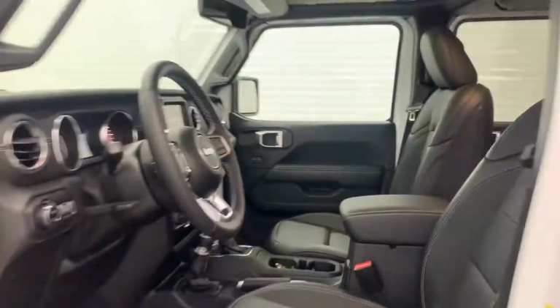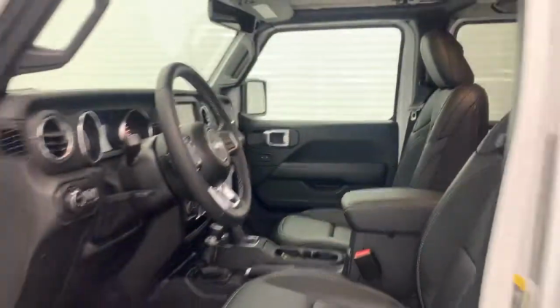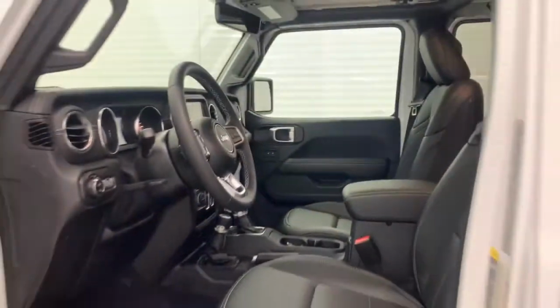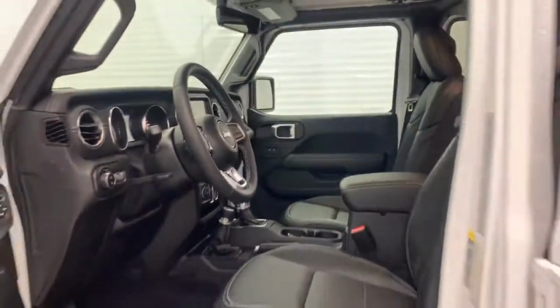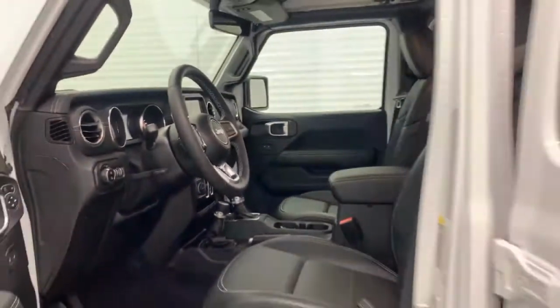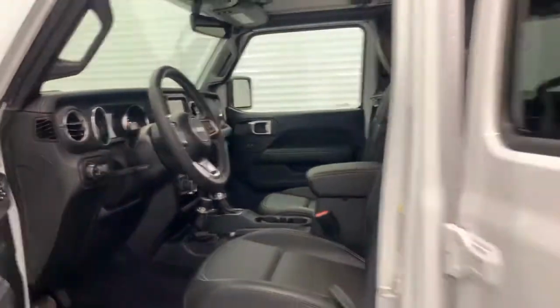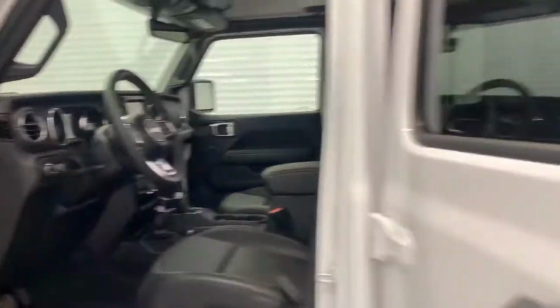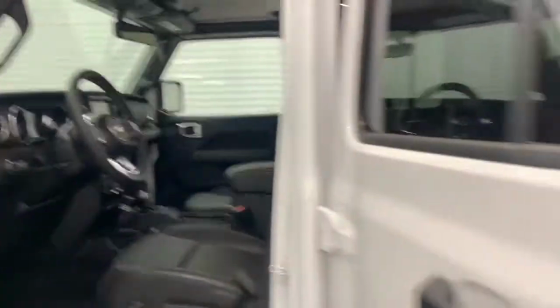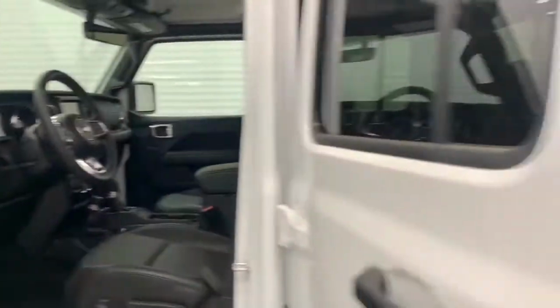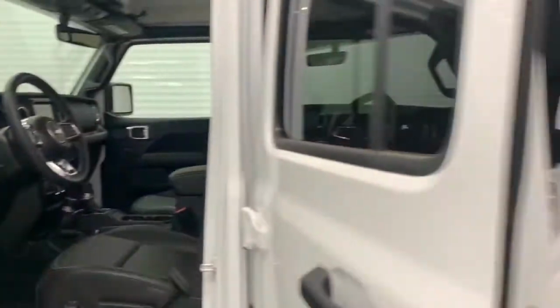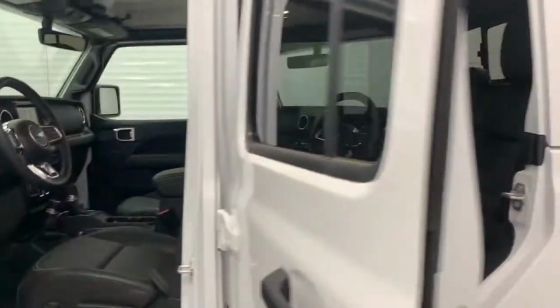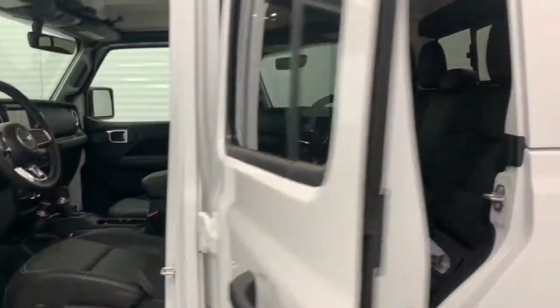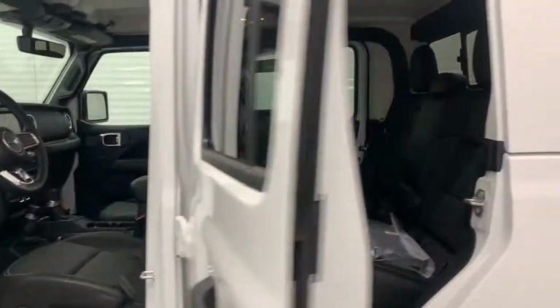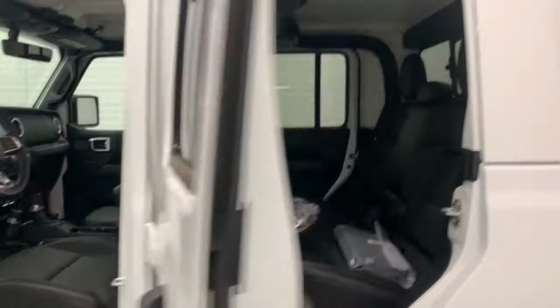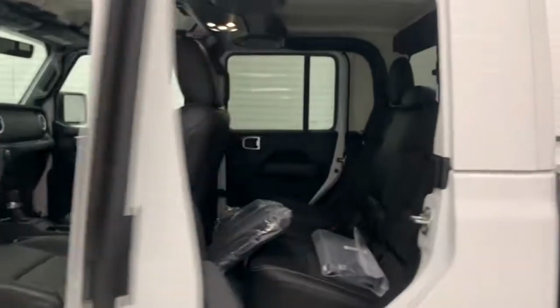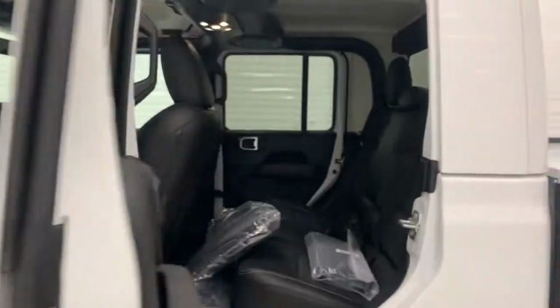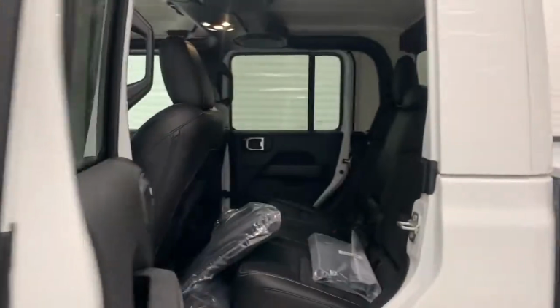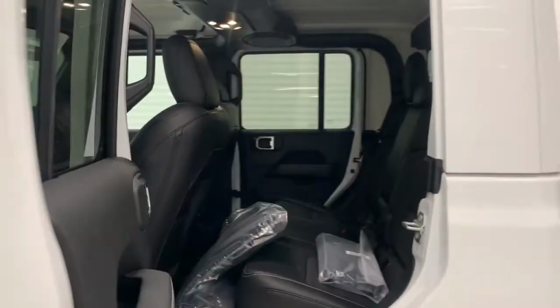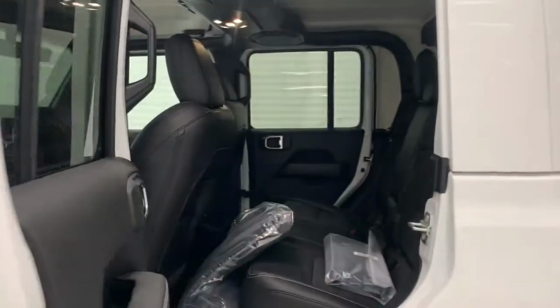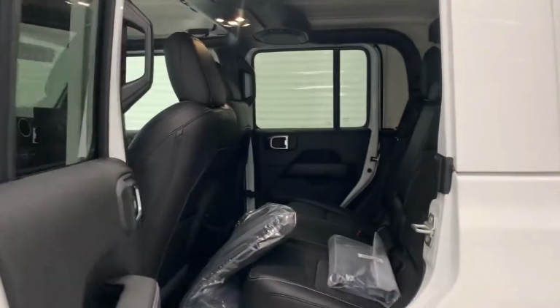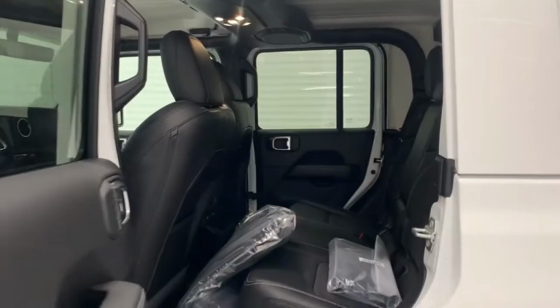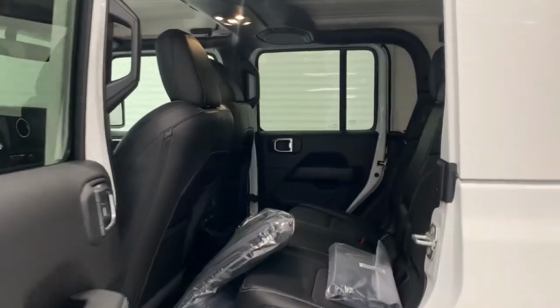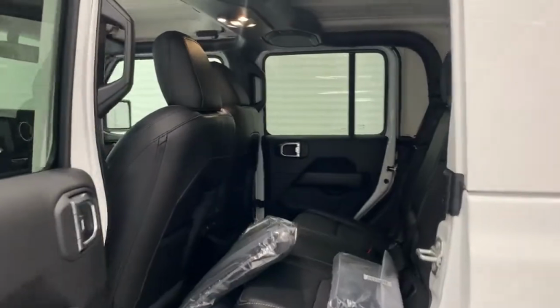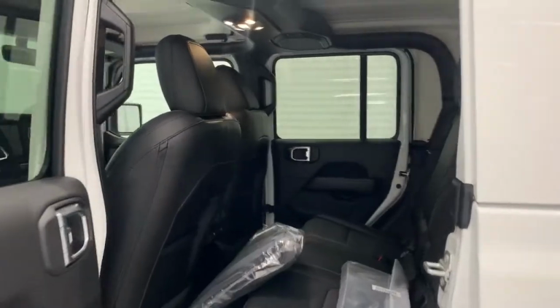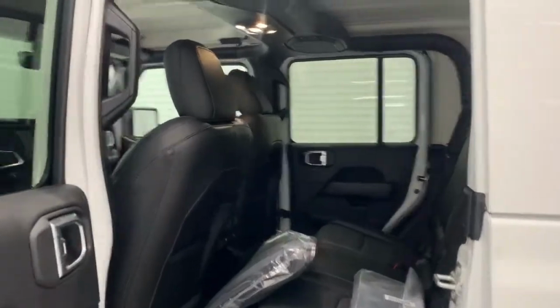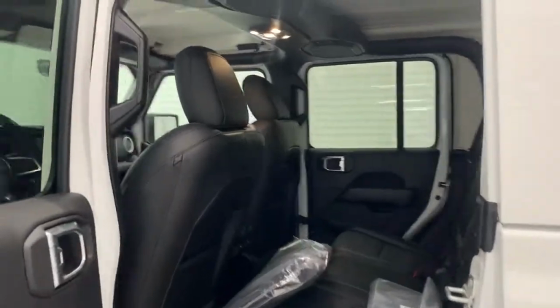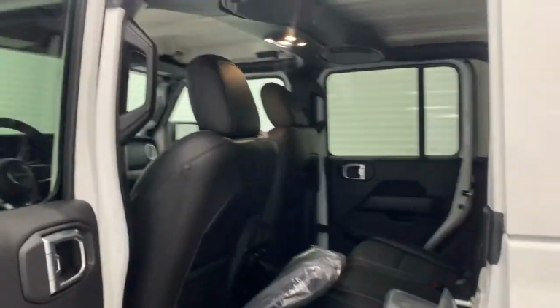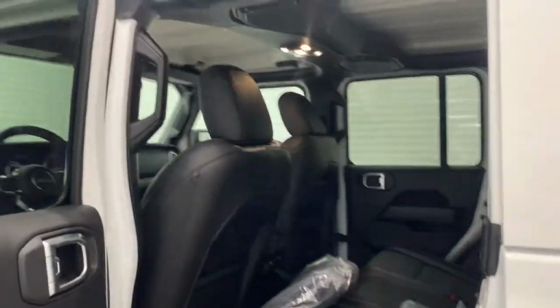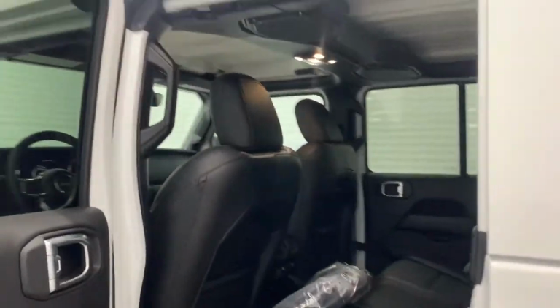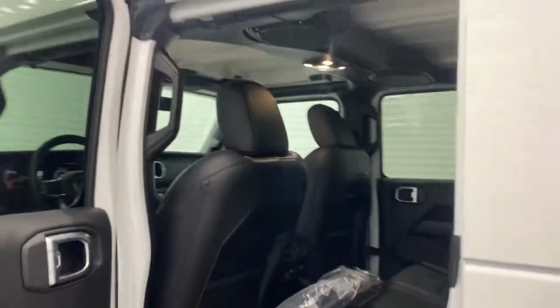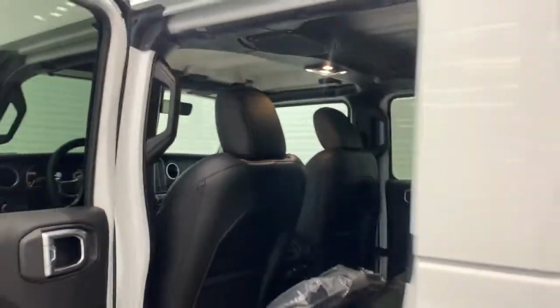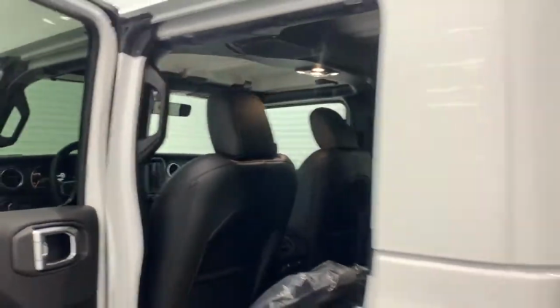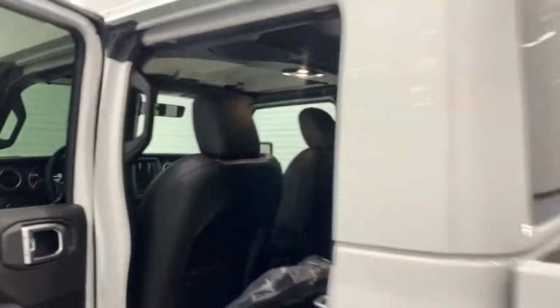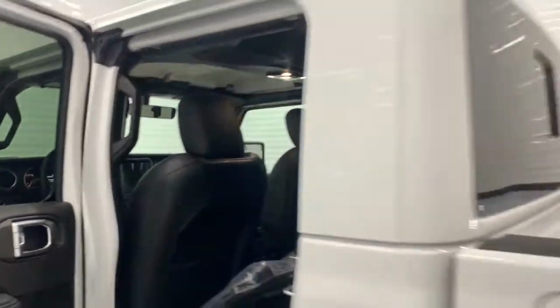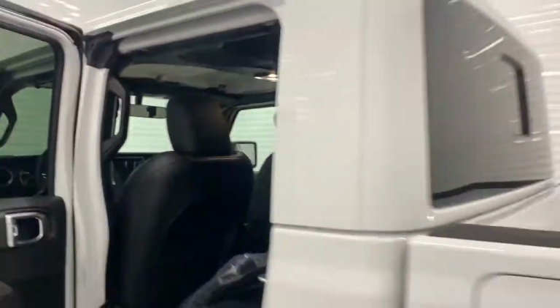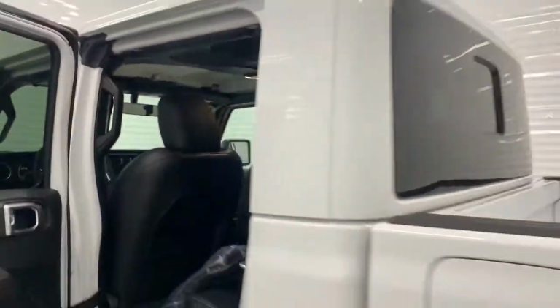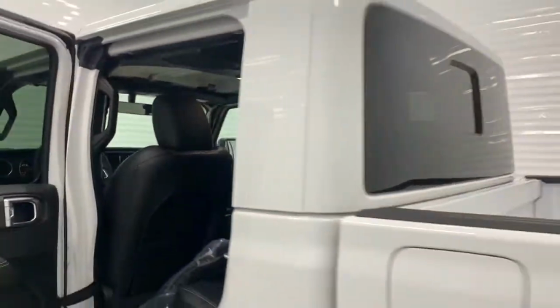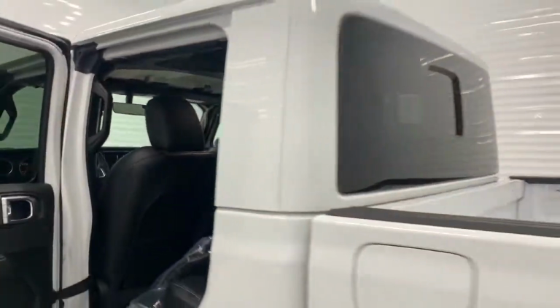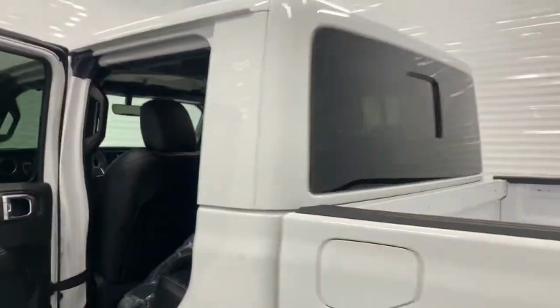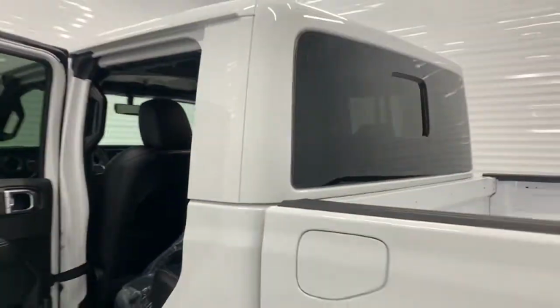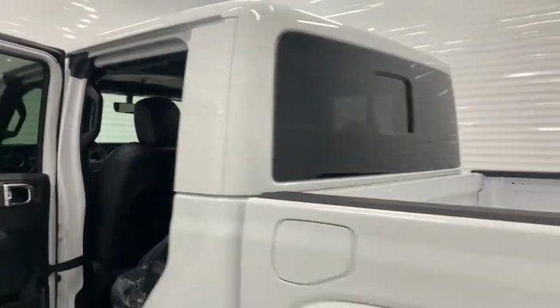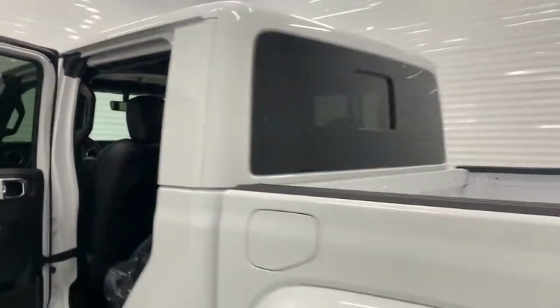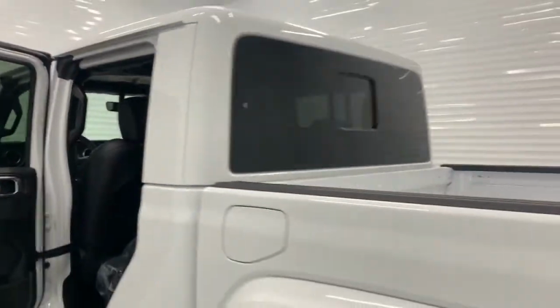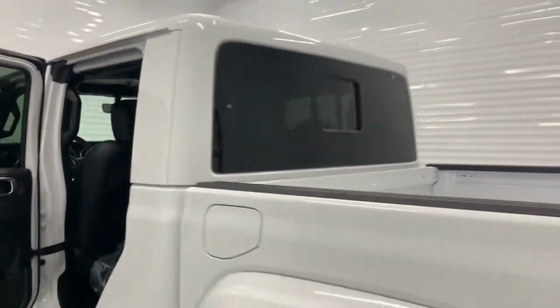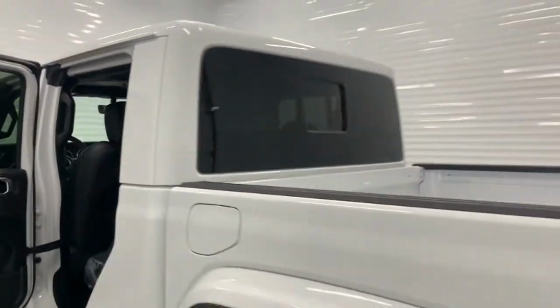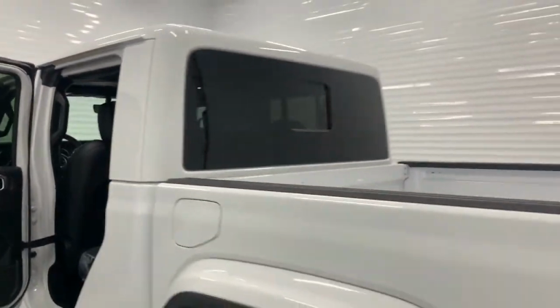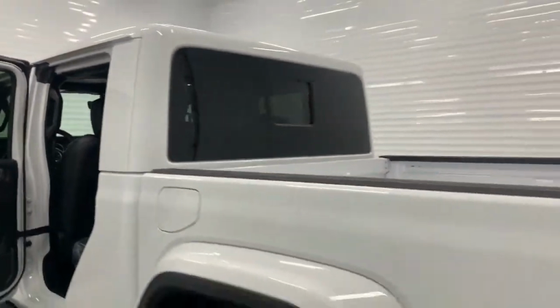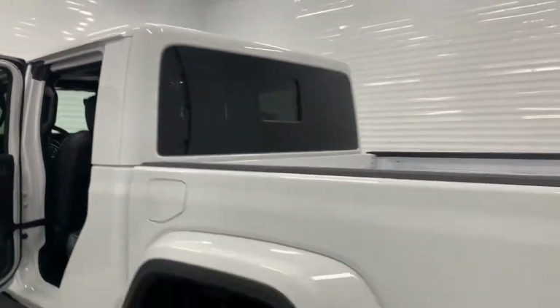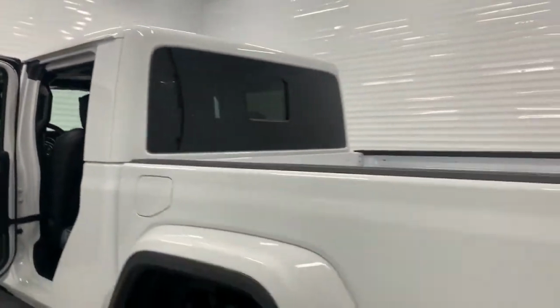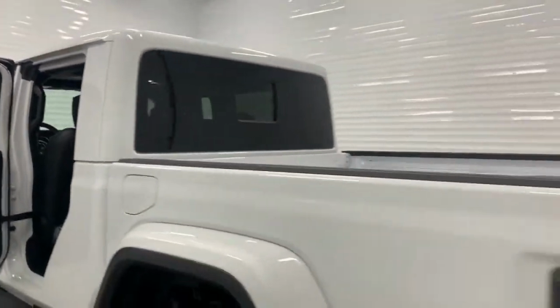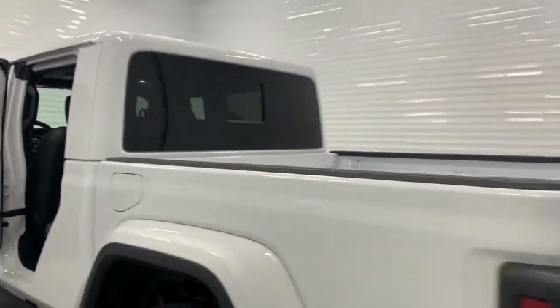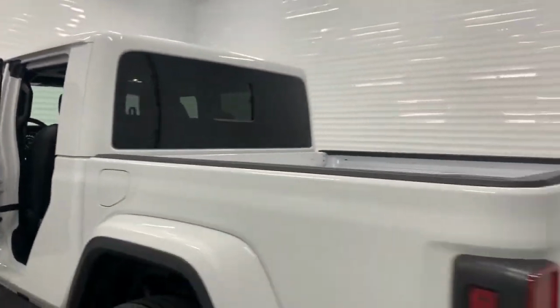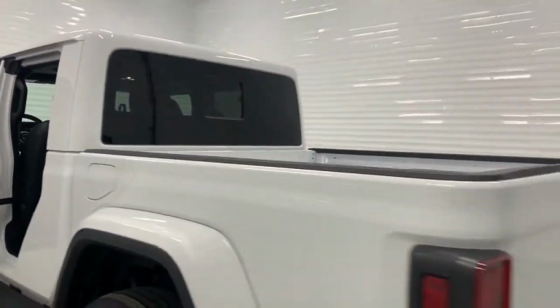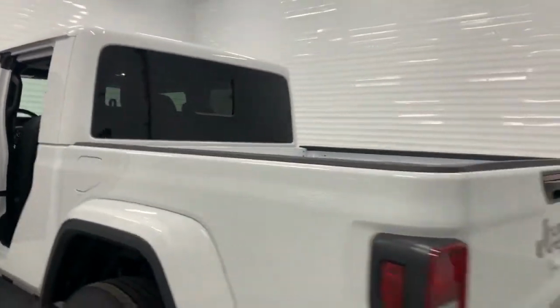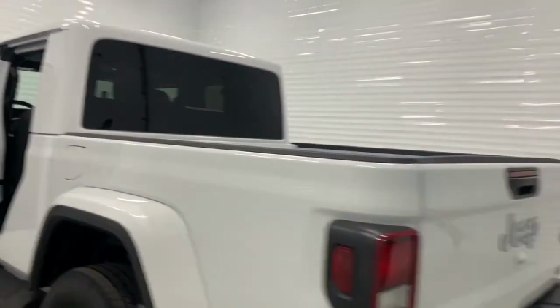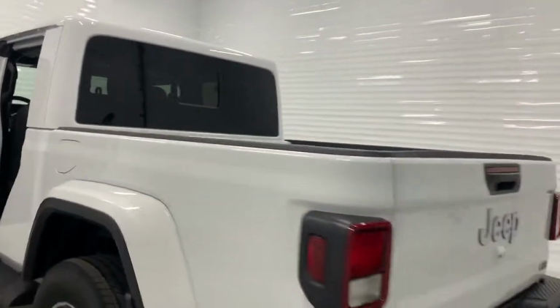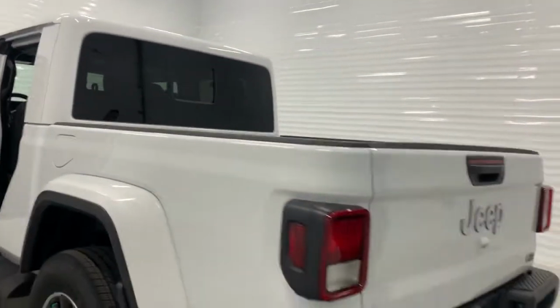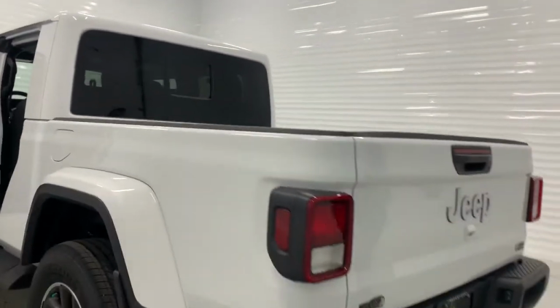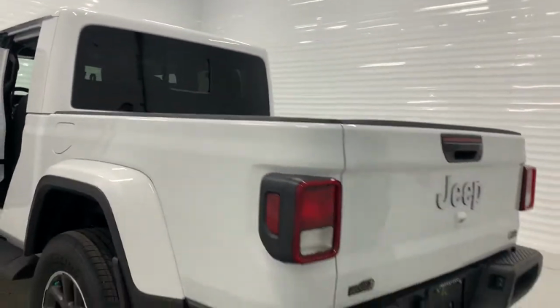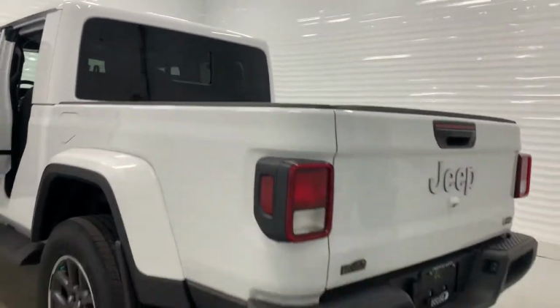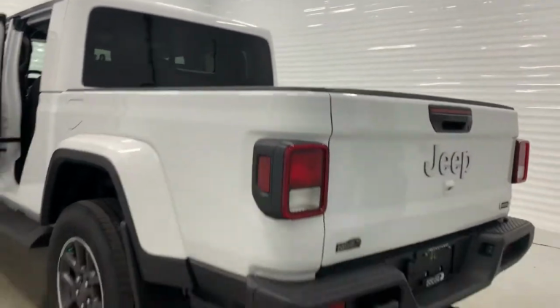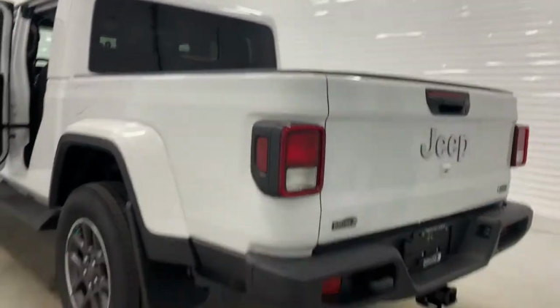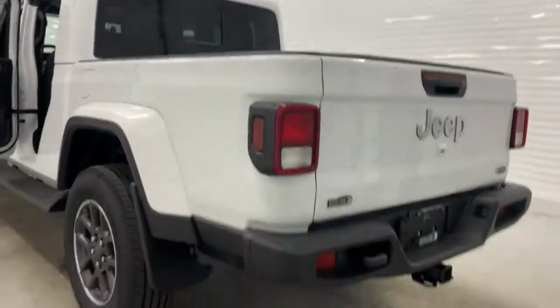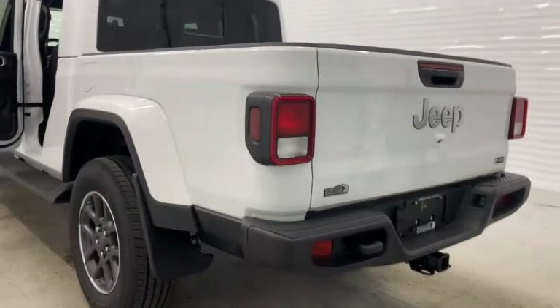It's got the 3.6 liter V6. You have a 5-foot box on it and a backup camera.